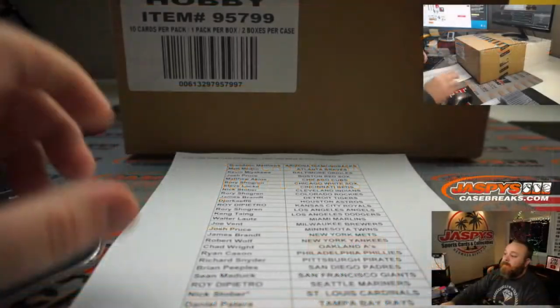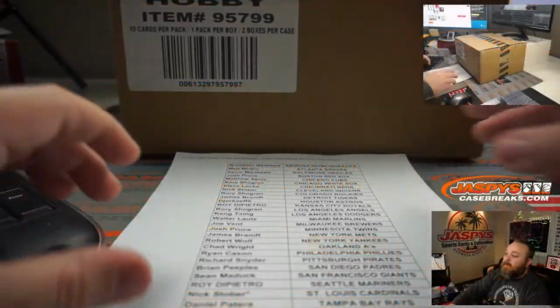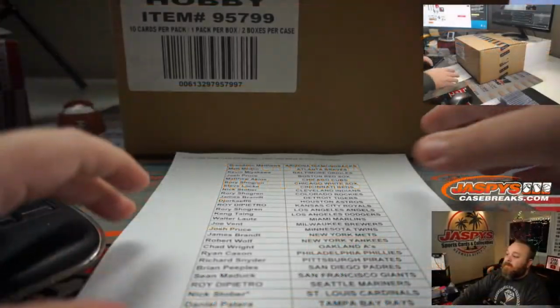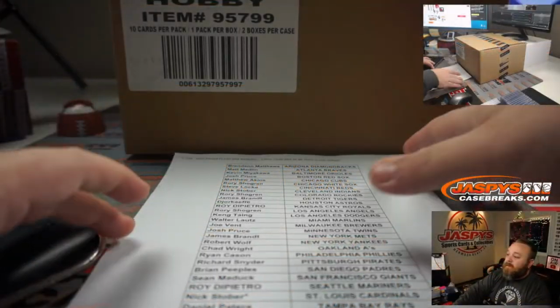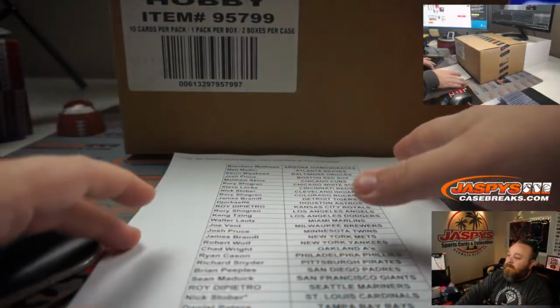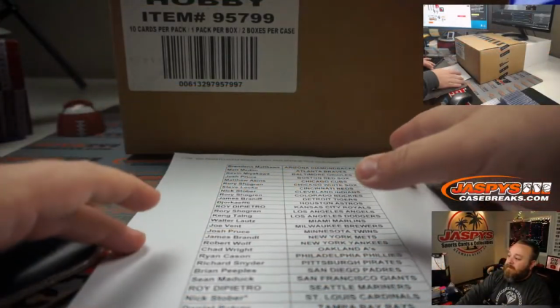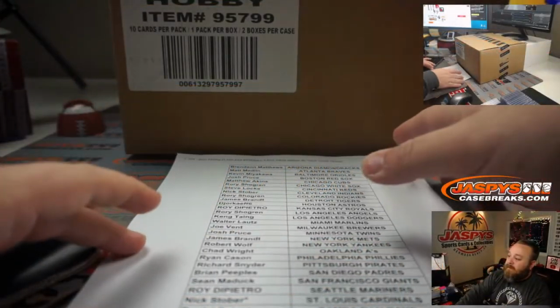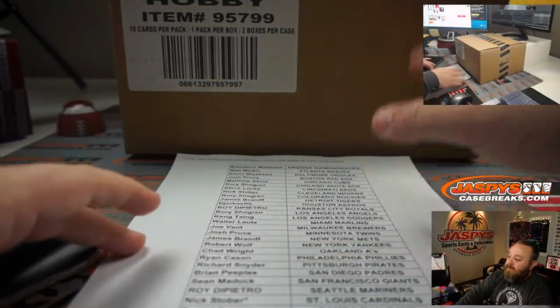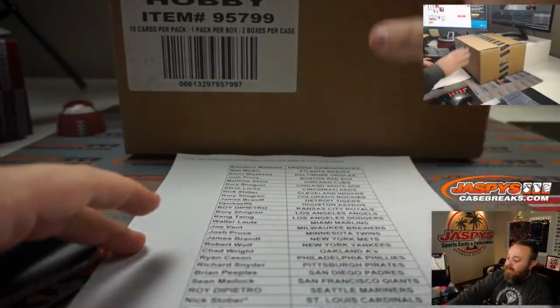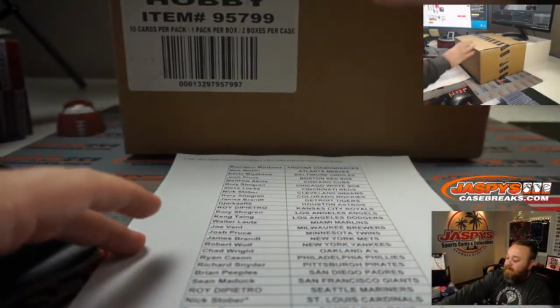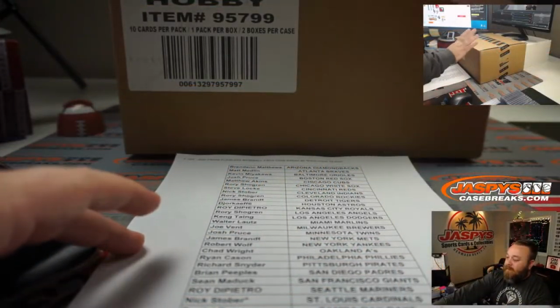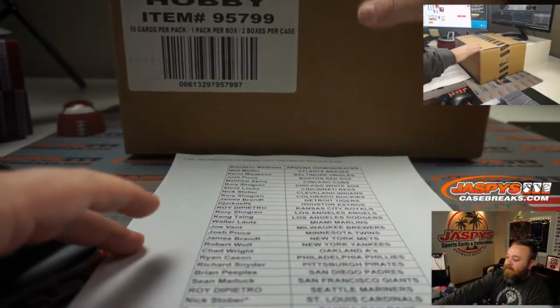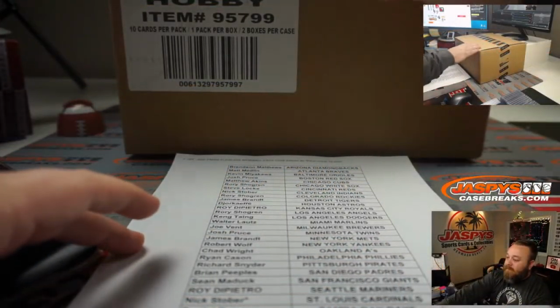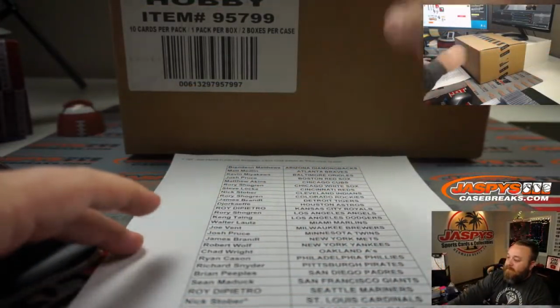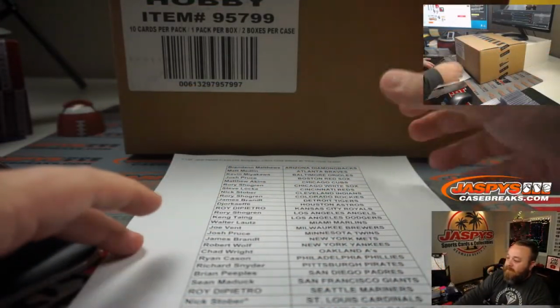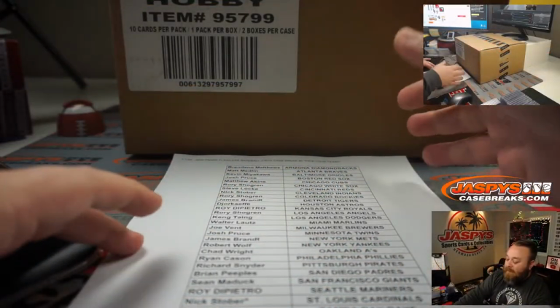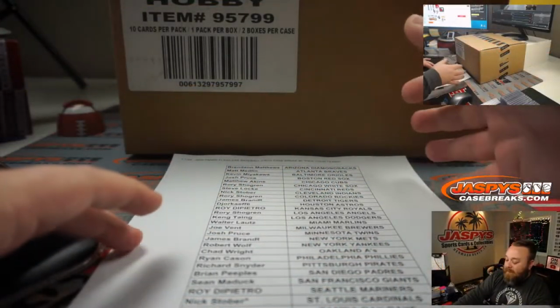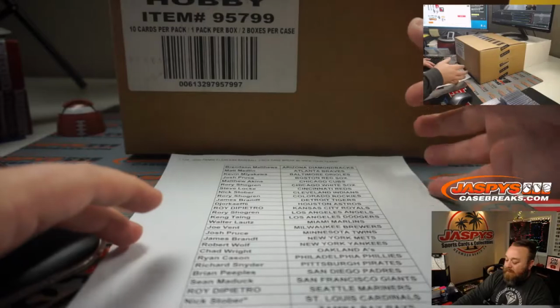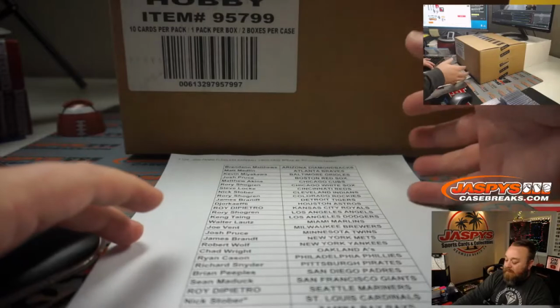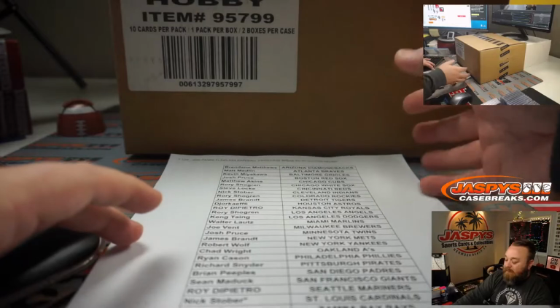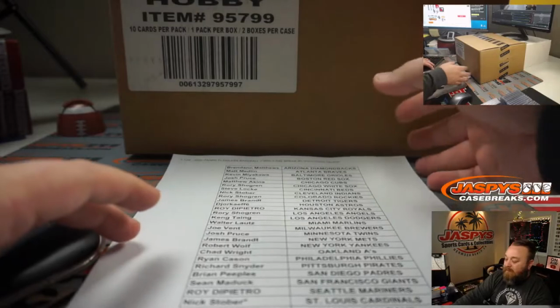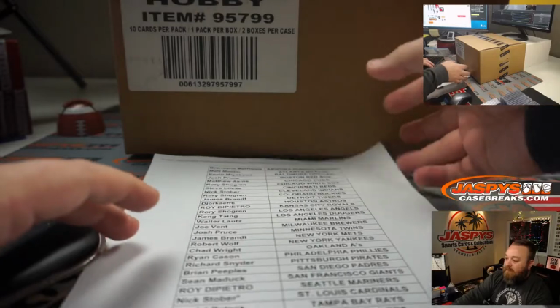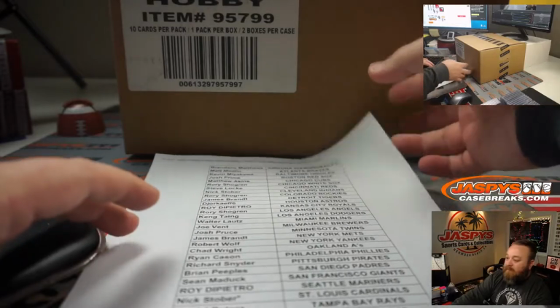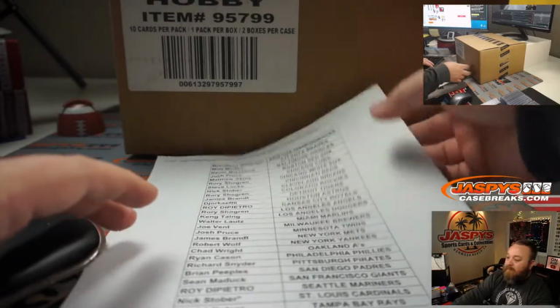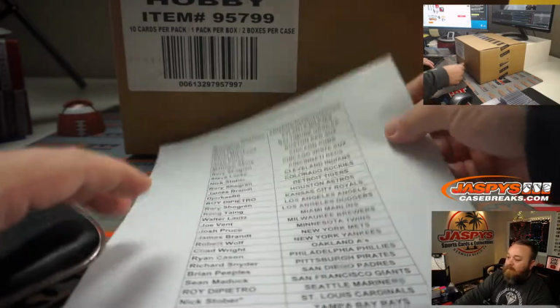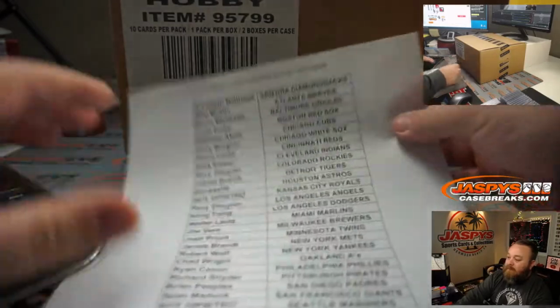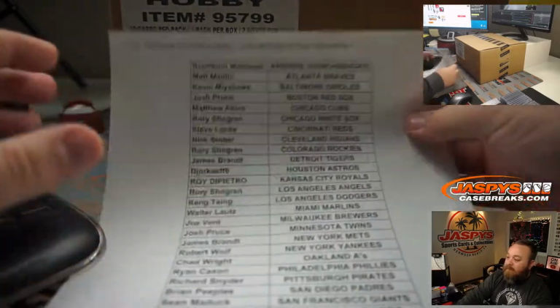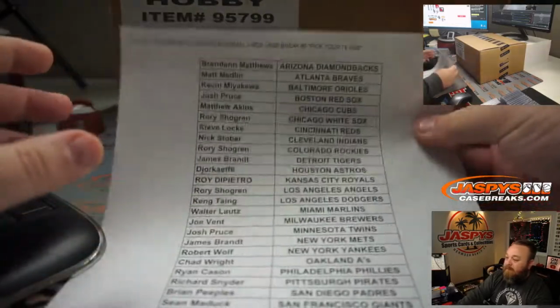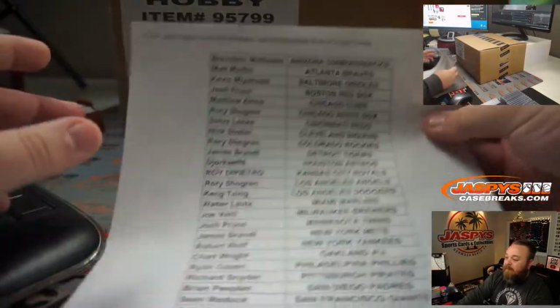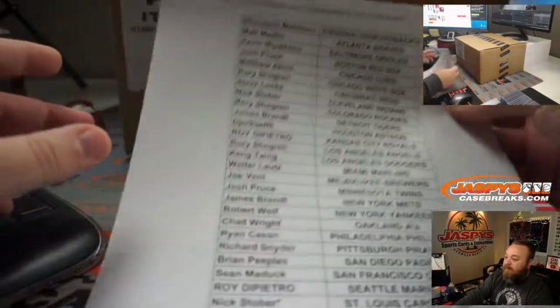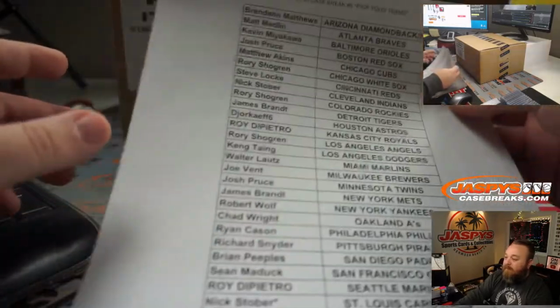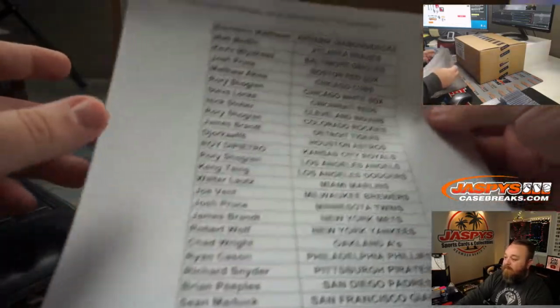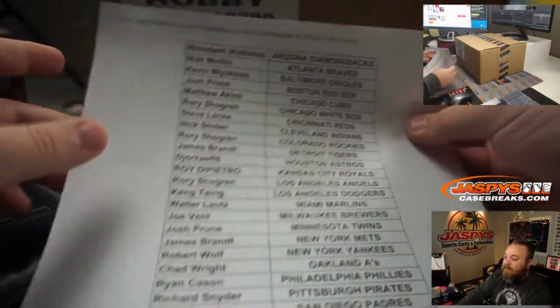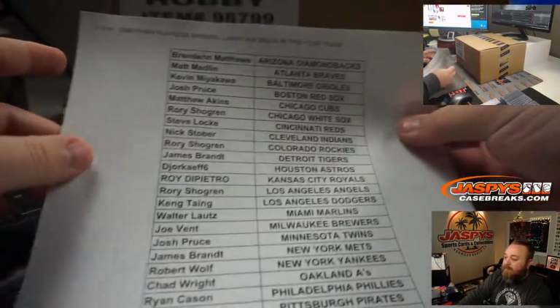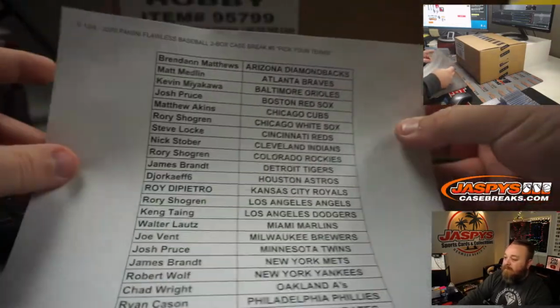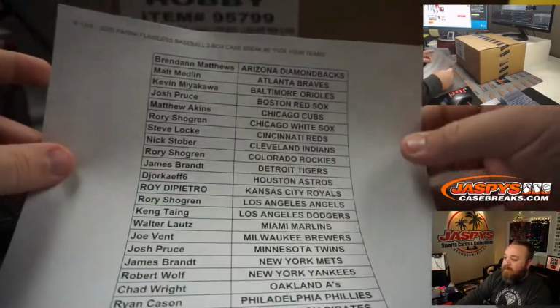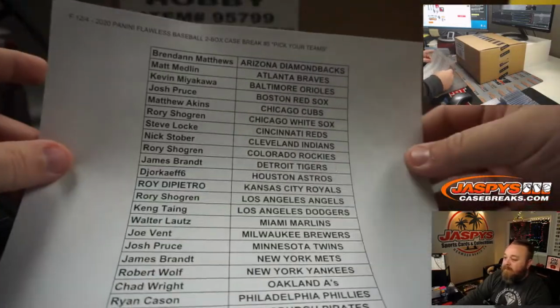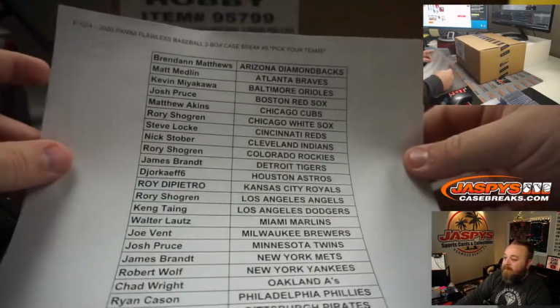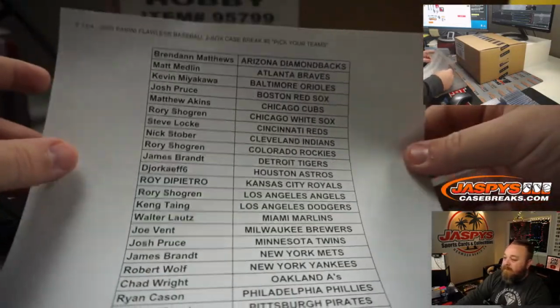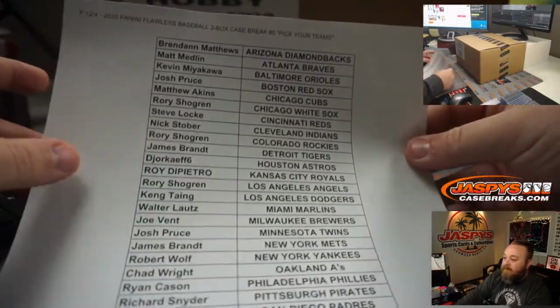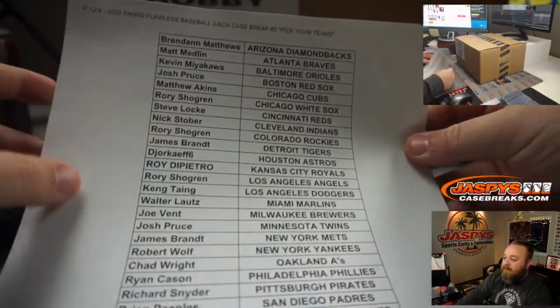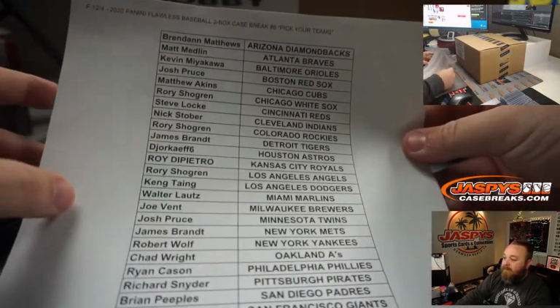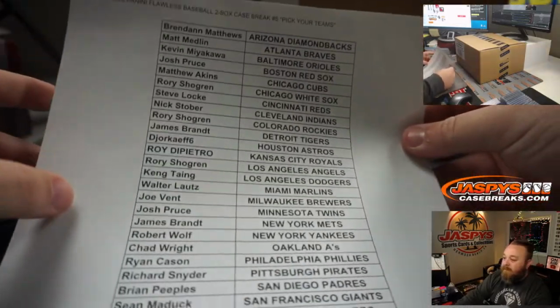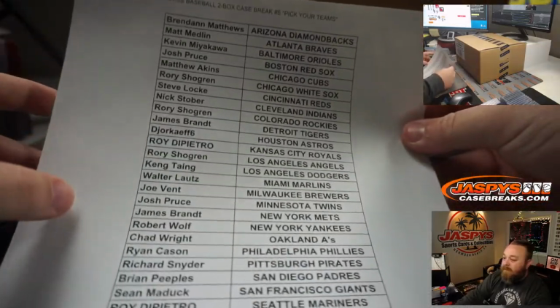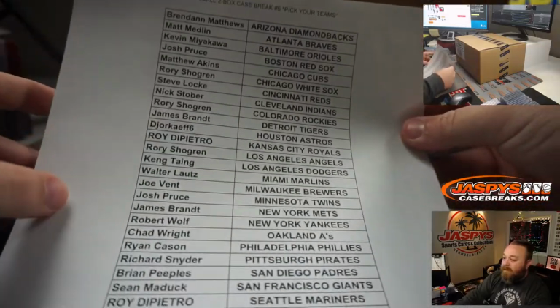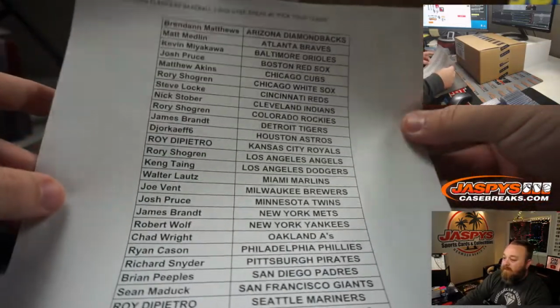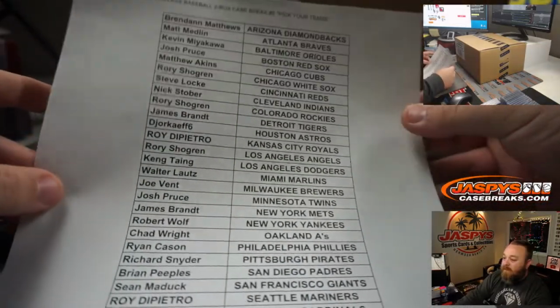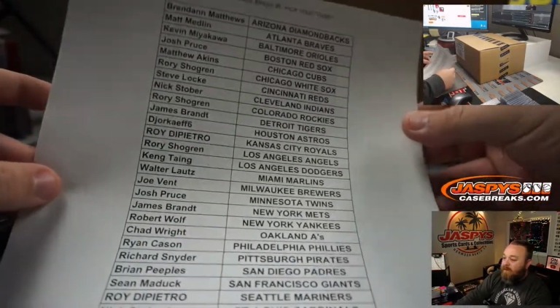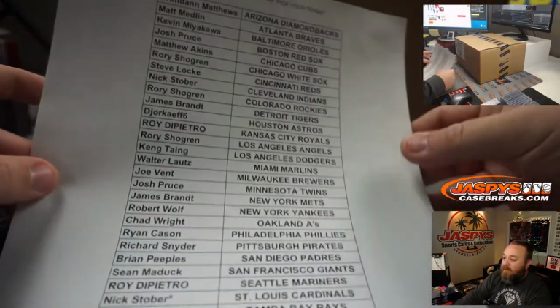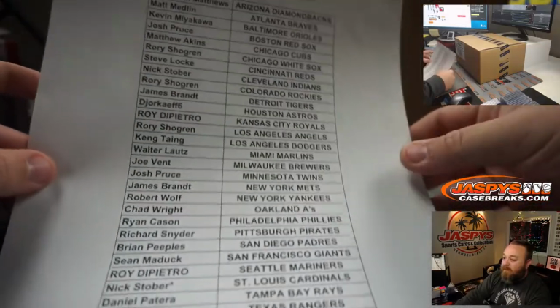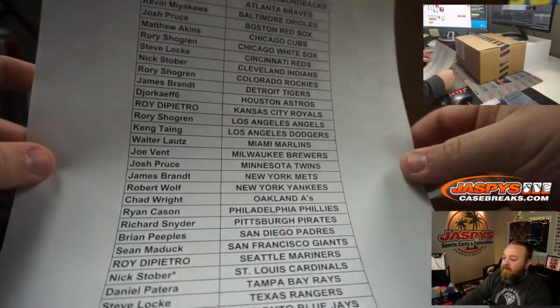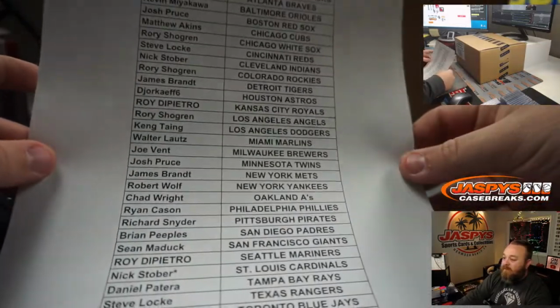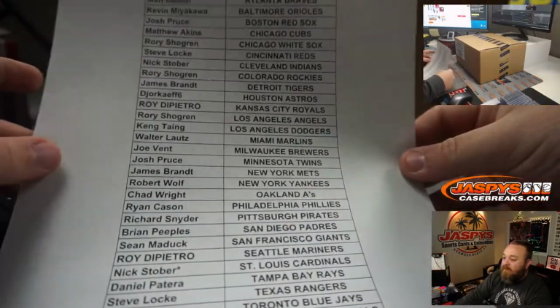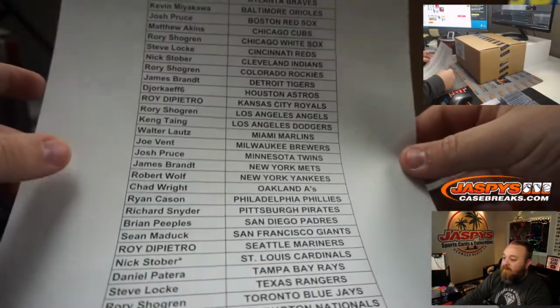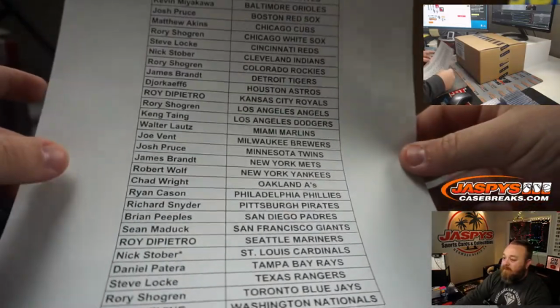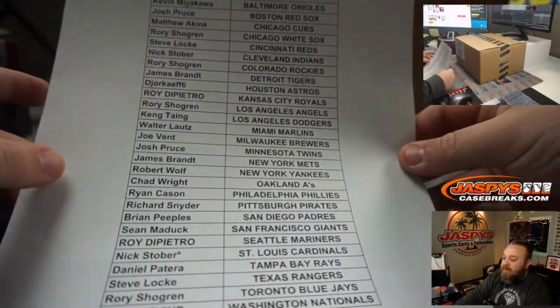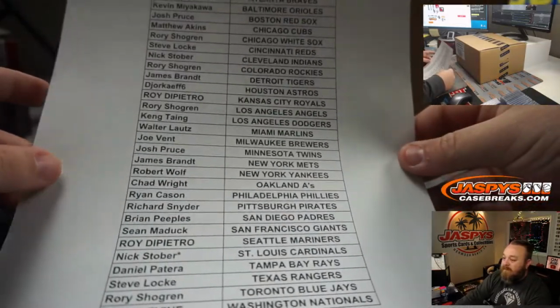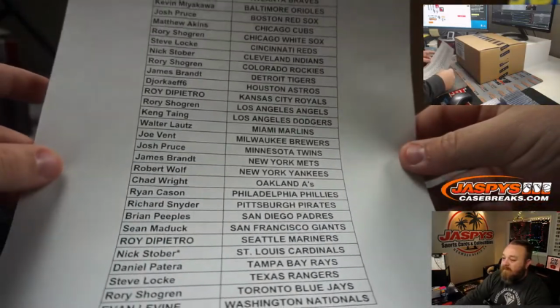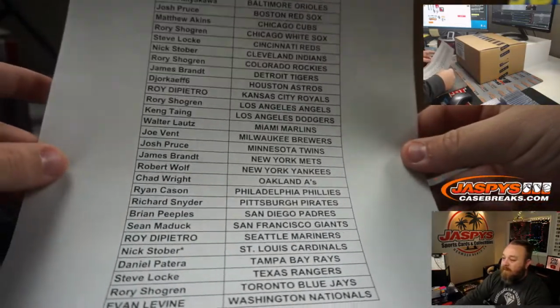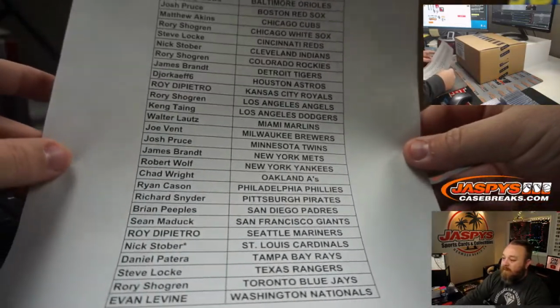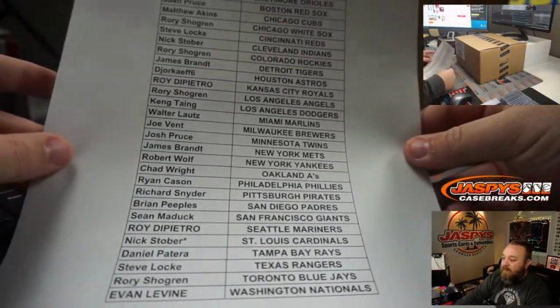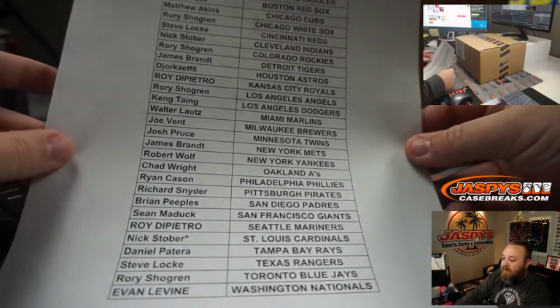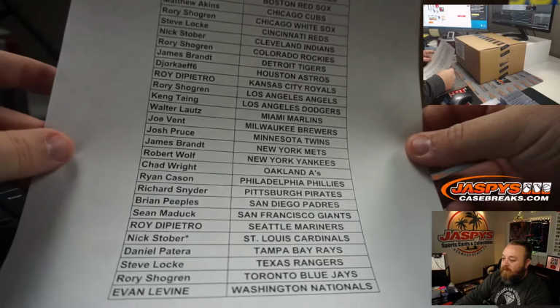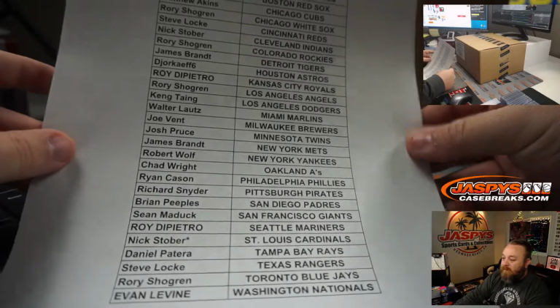Here is our case and here is our final list. Last spot mojo — Nick Stover with the Cardinals.